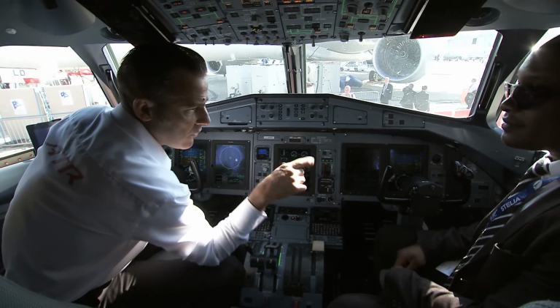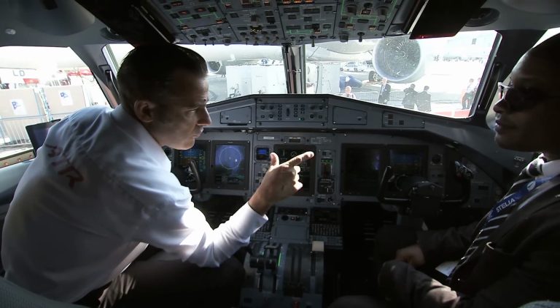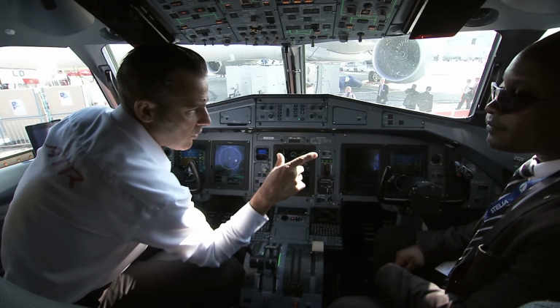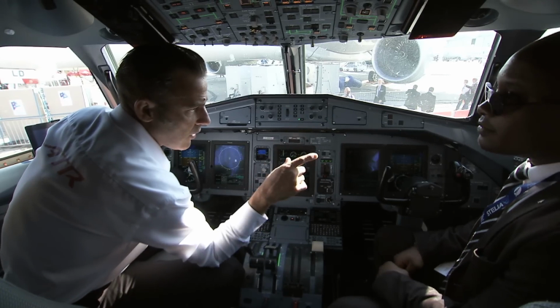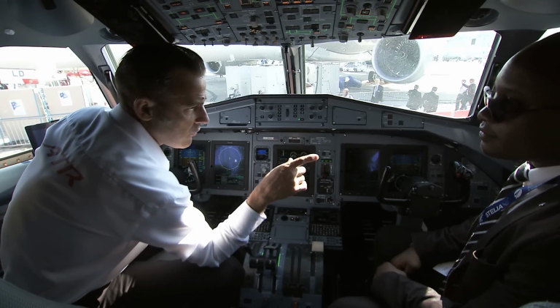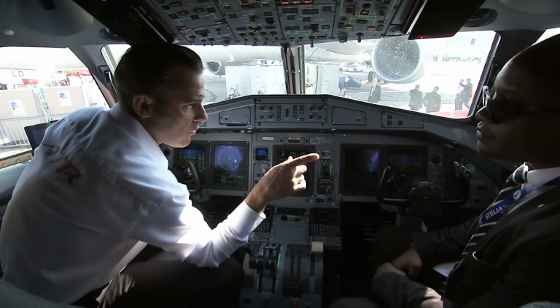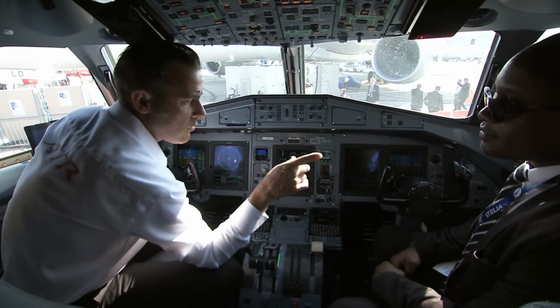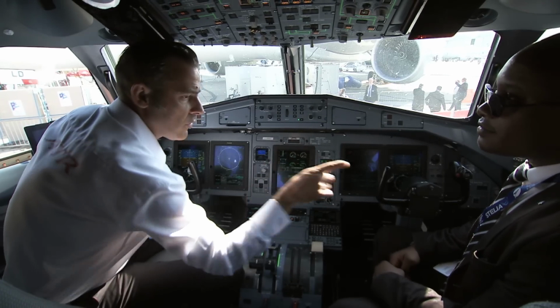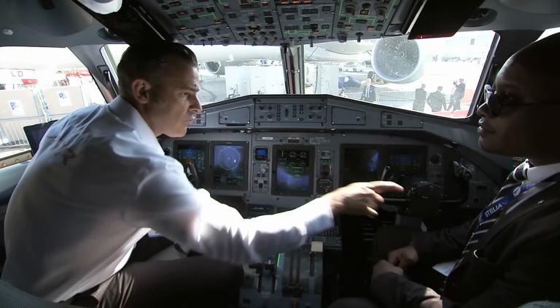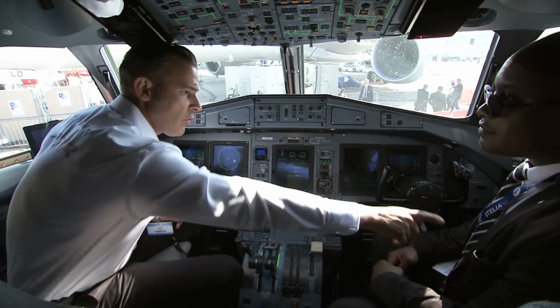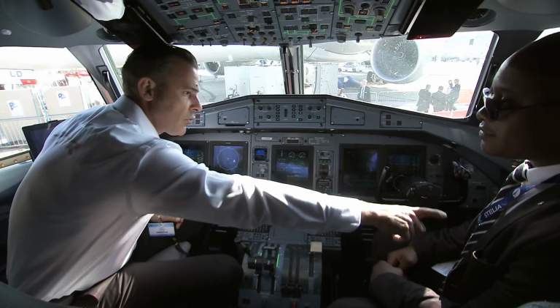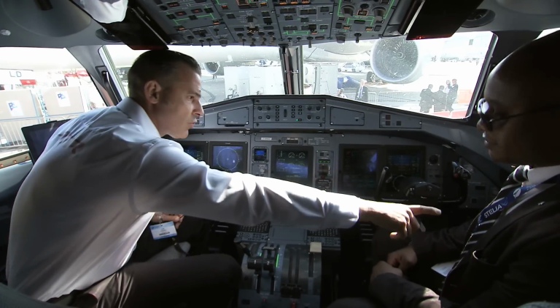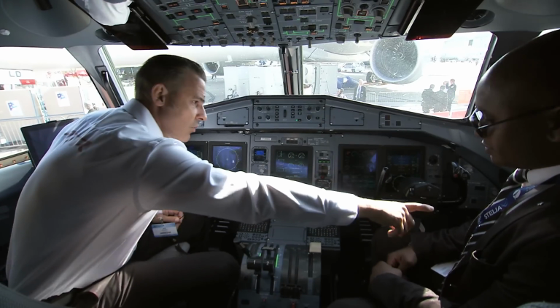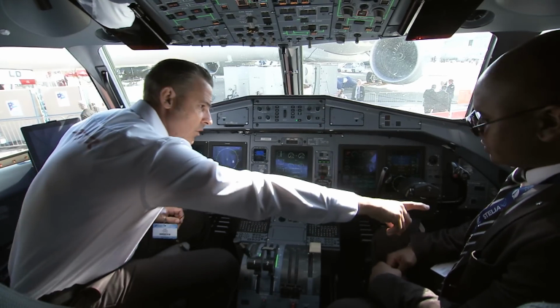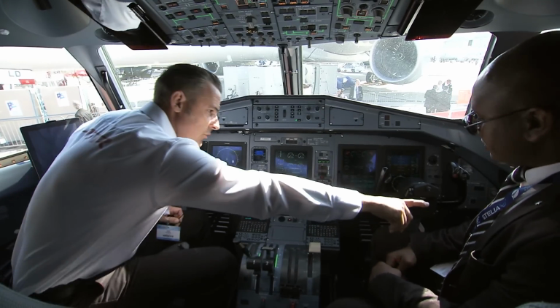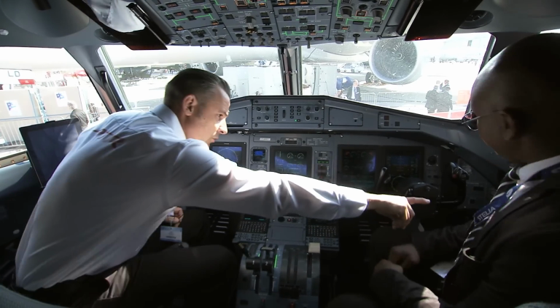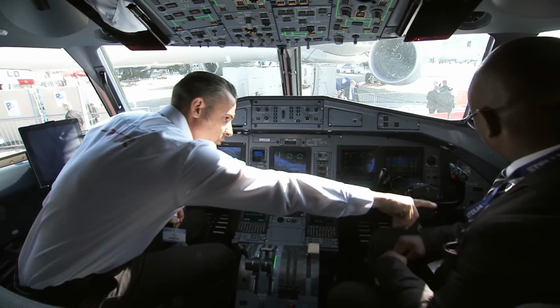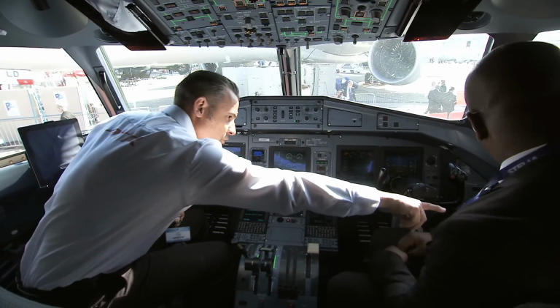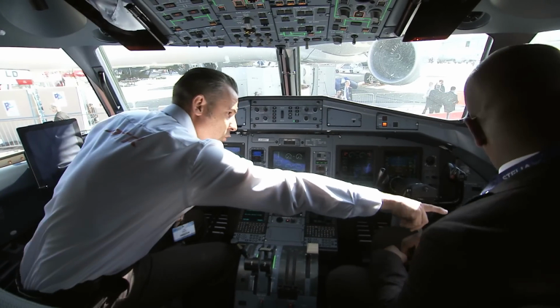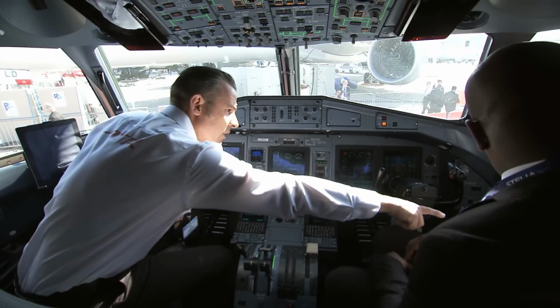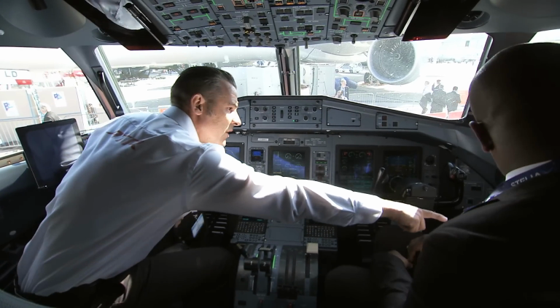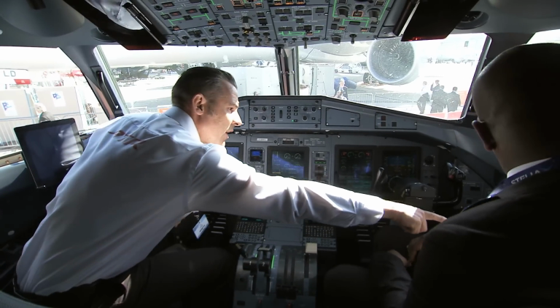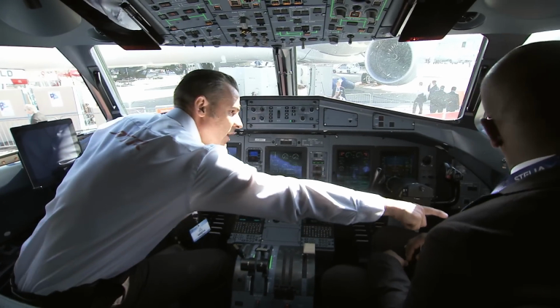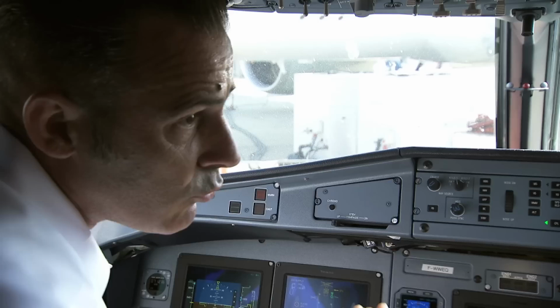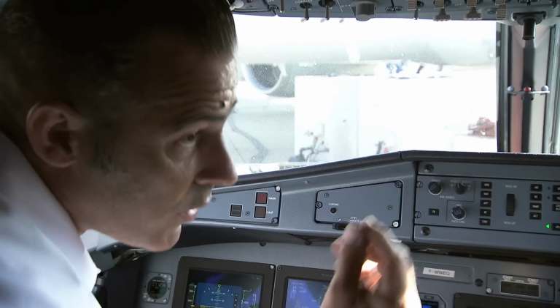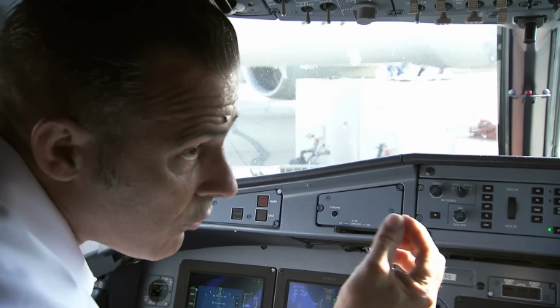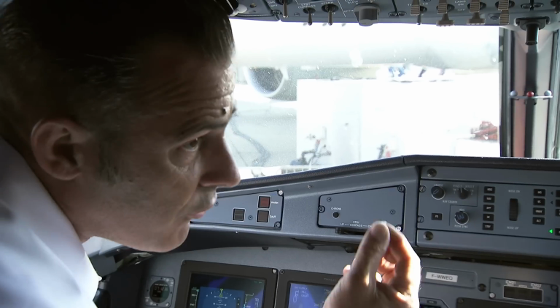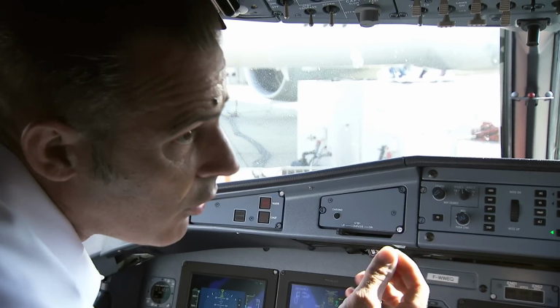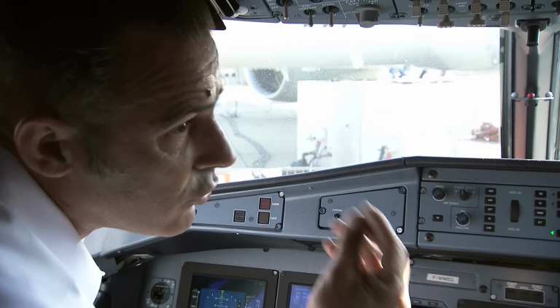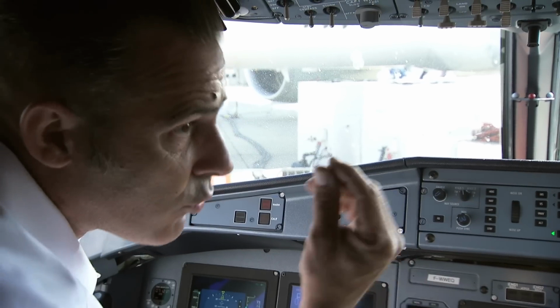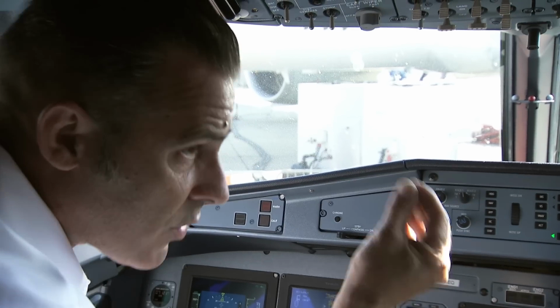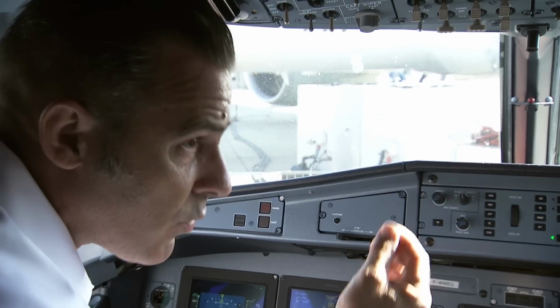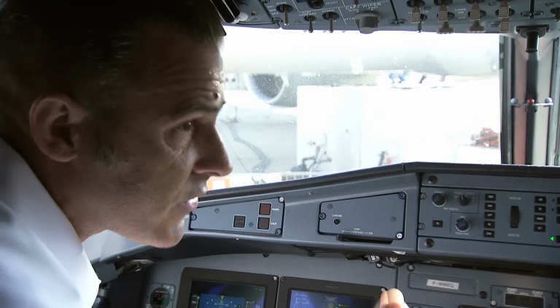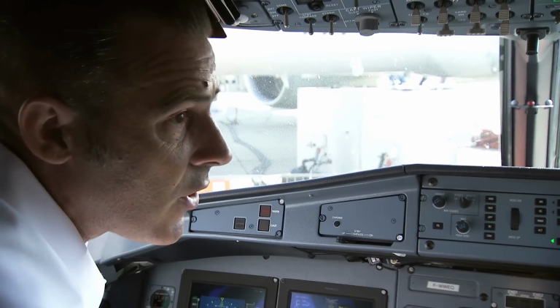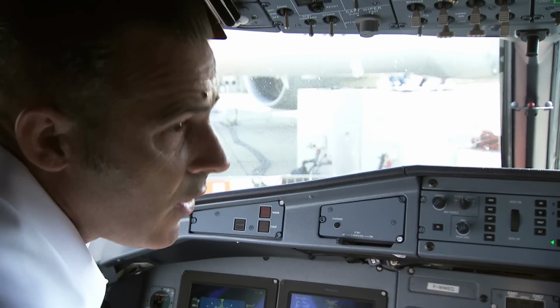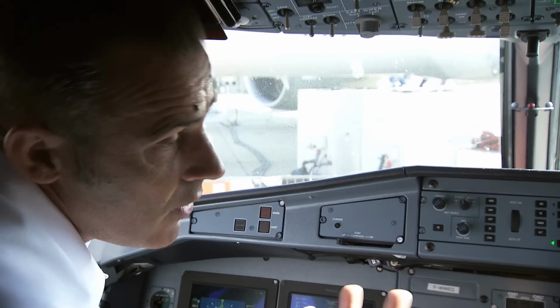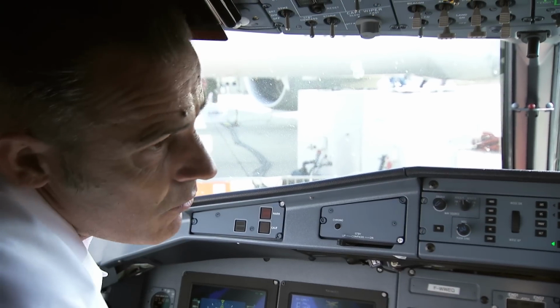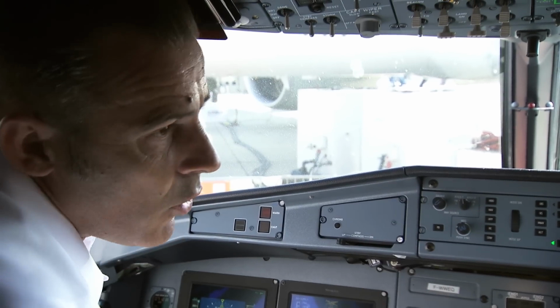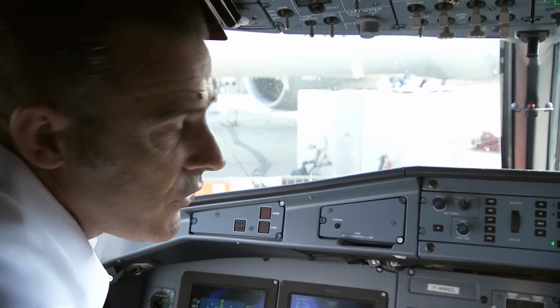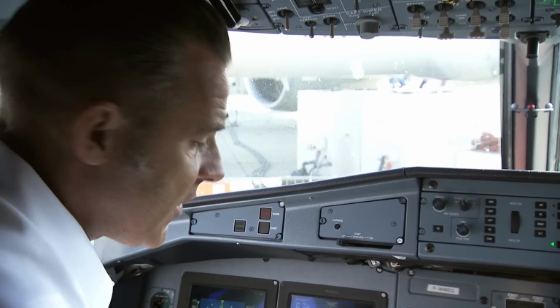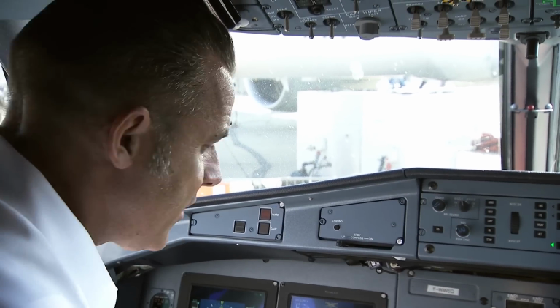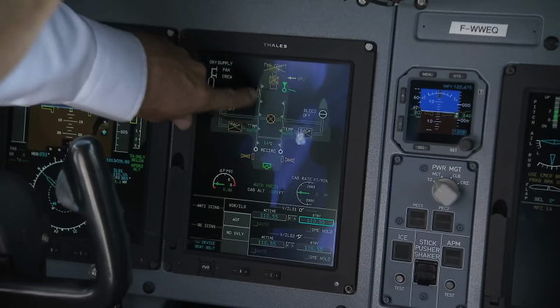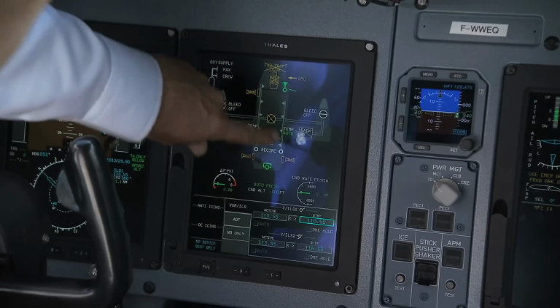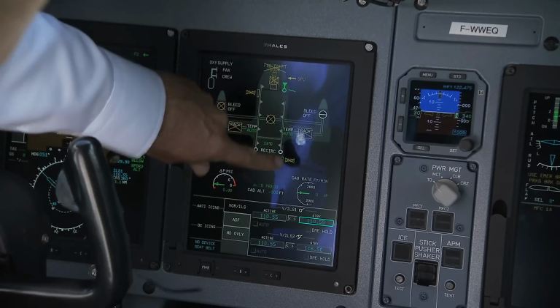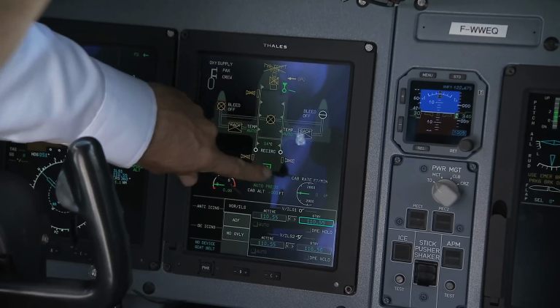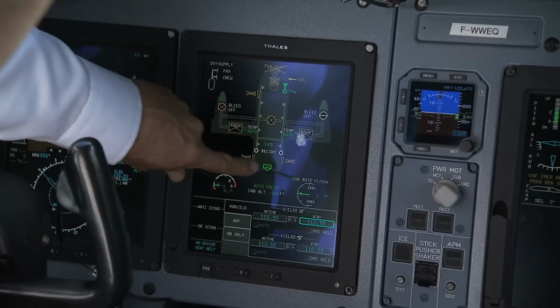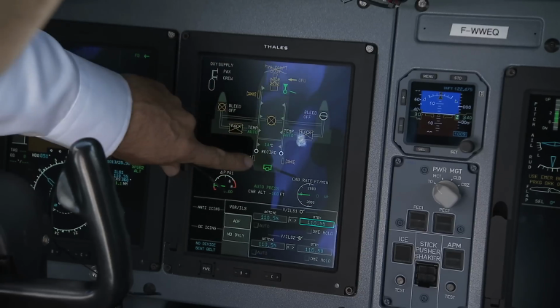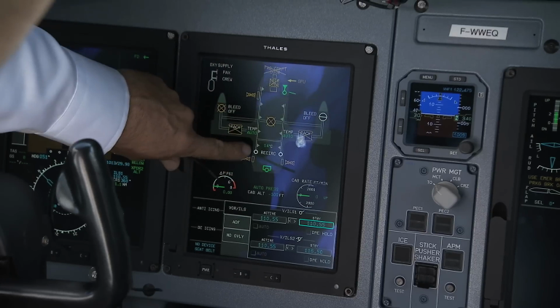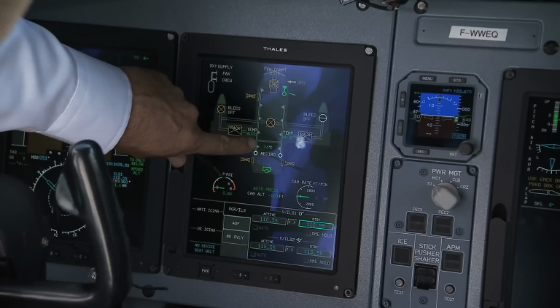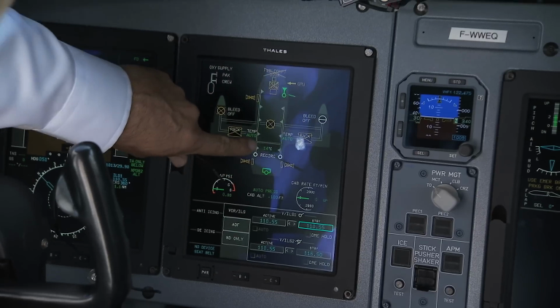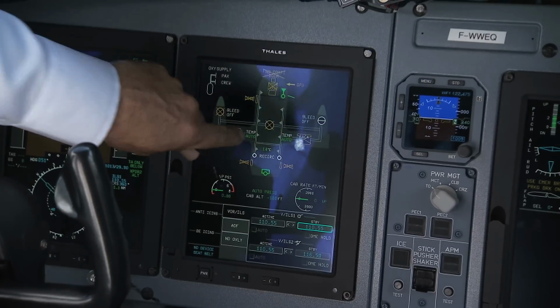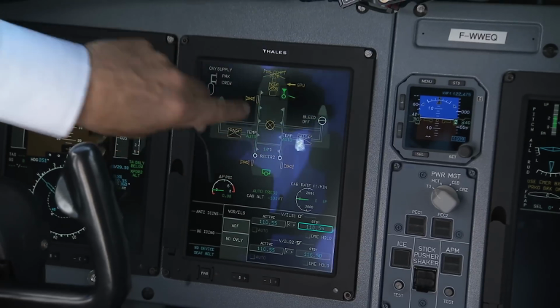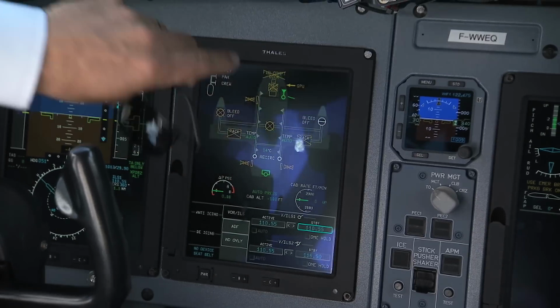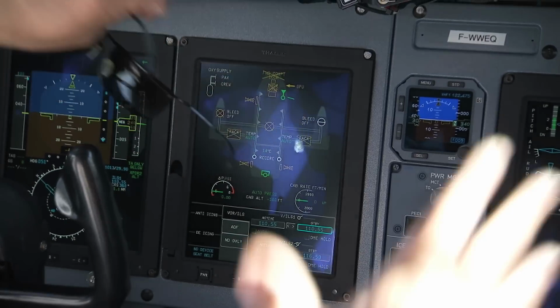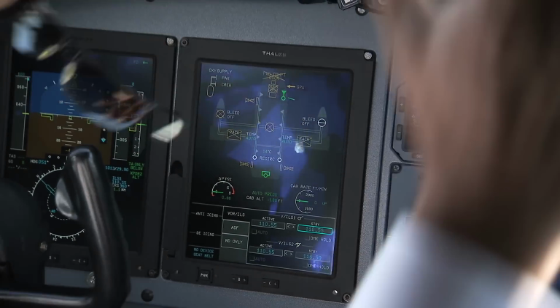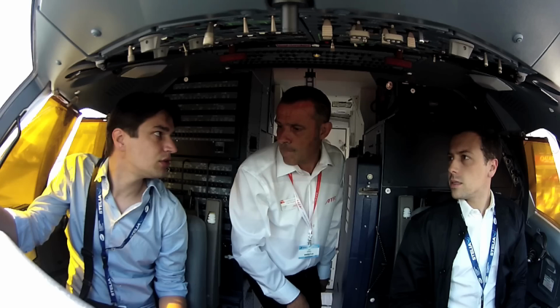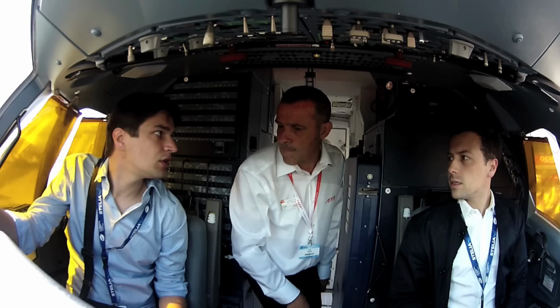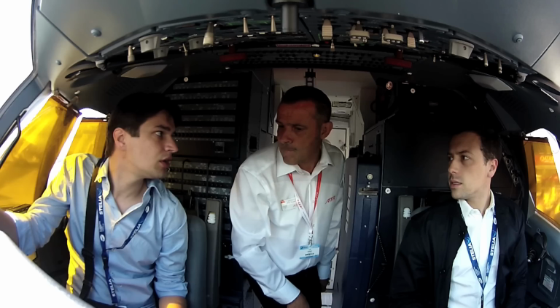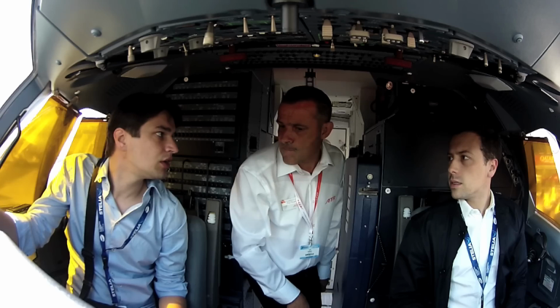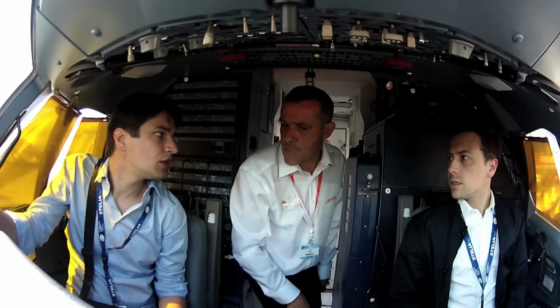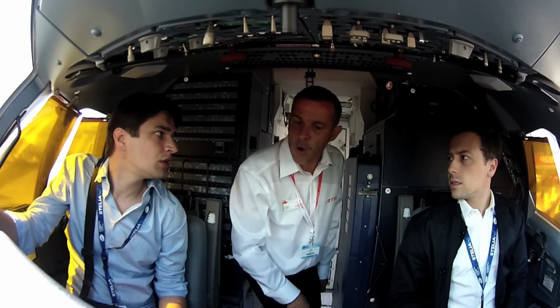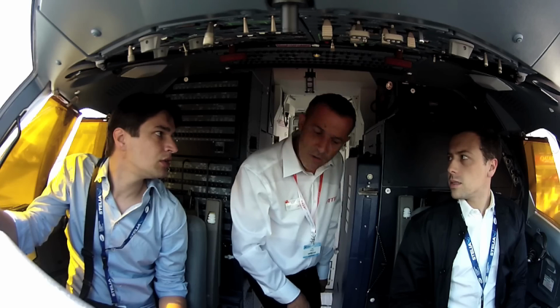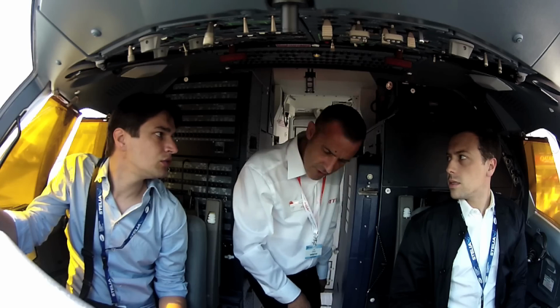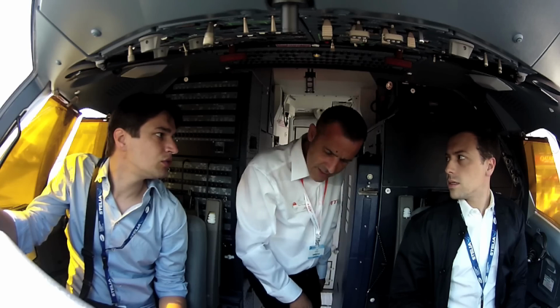During visits I try to explain the different systems, mainly in the cockpit, talking about the avionics.